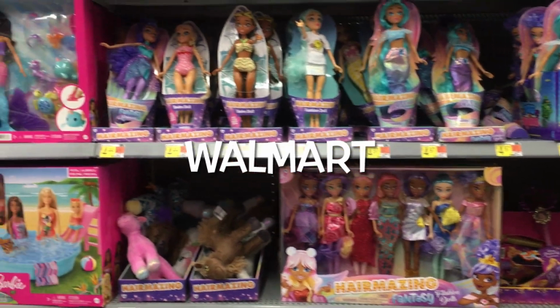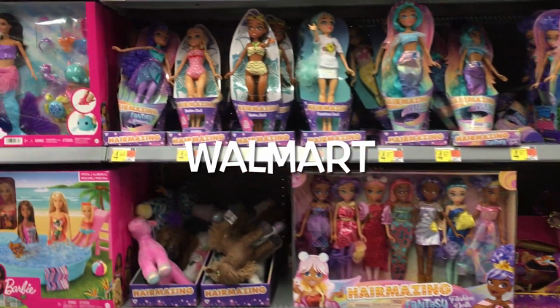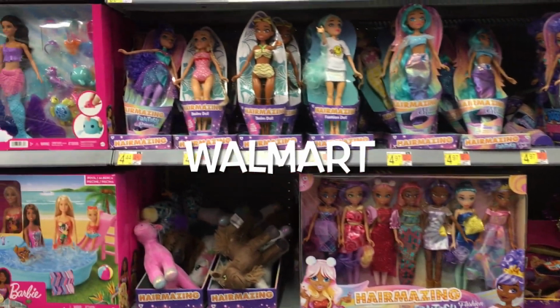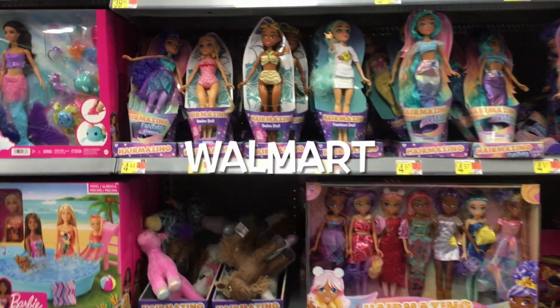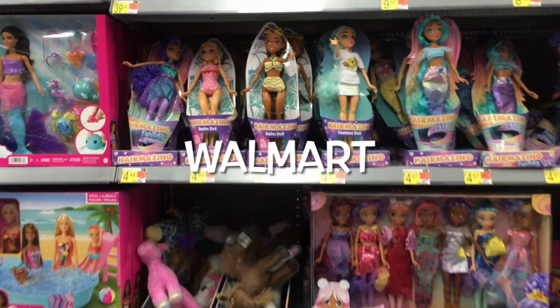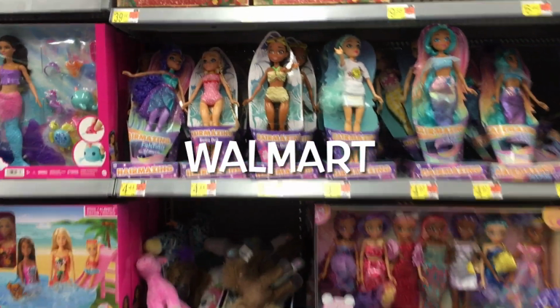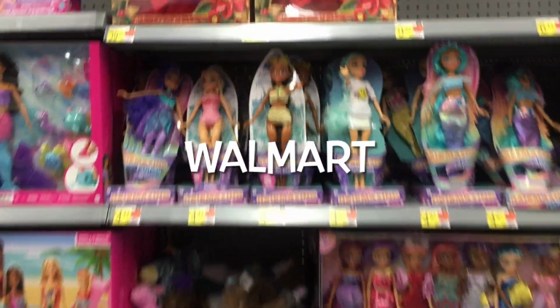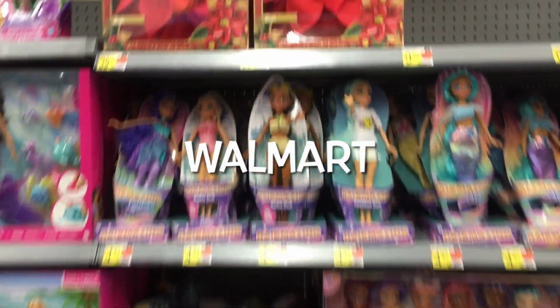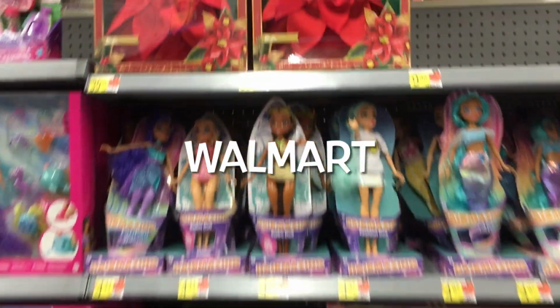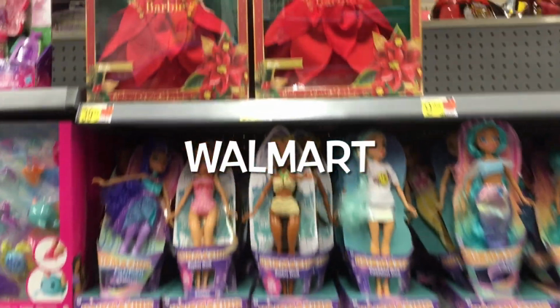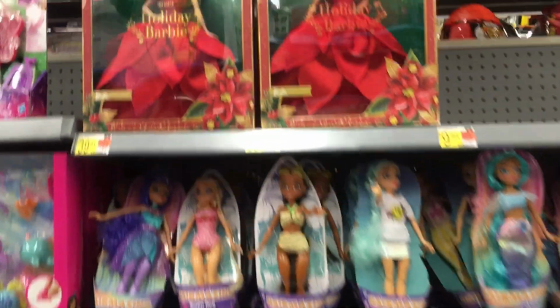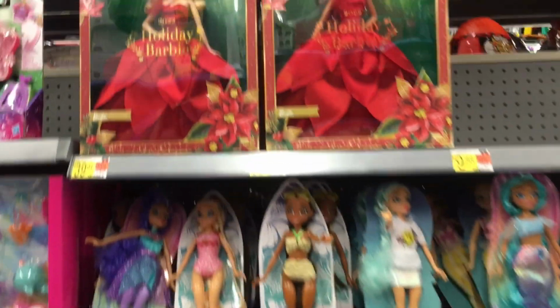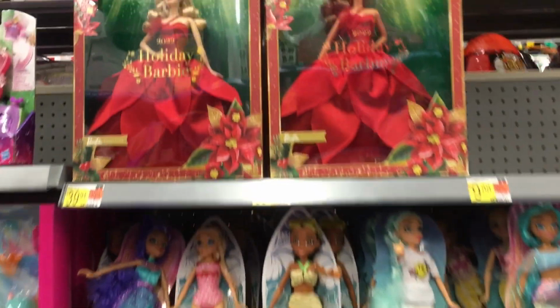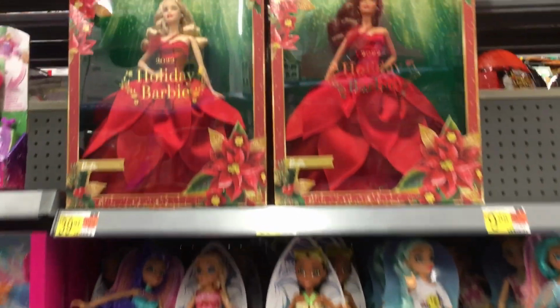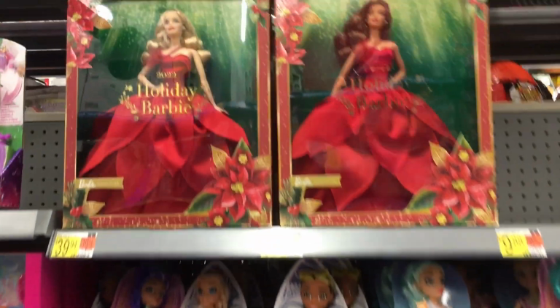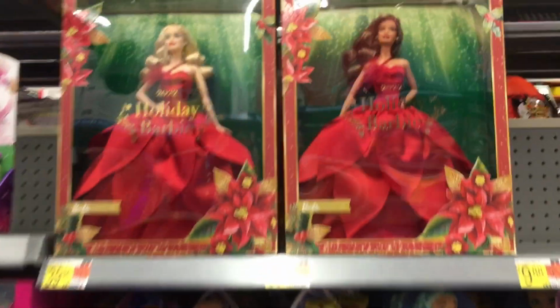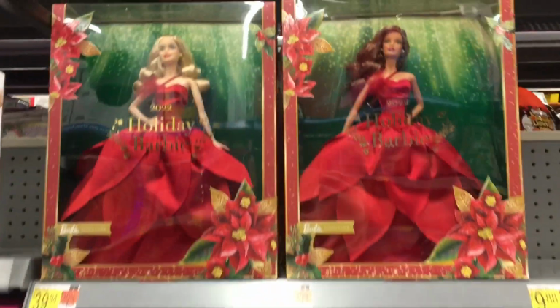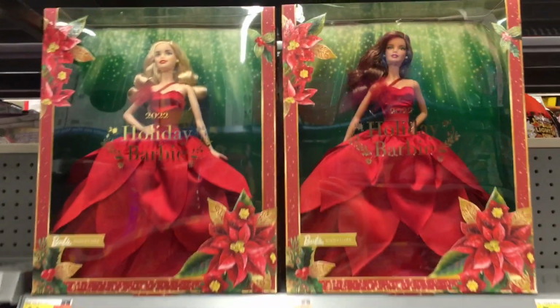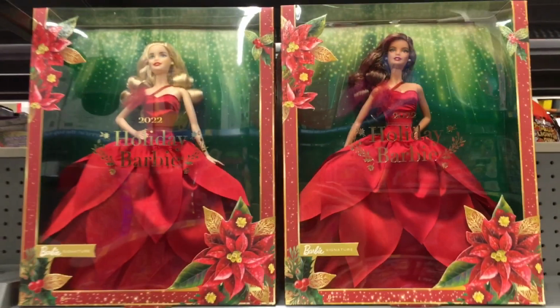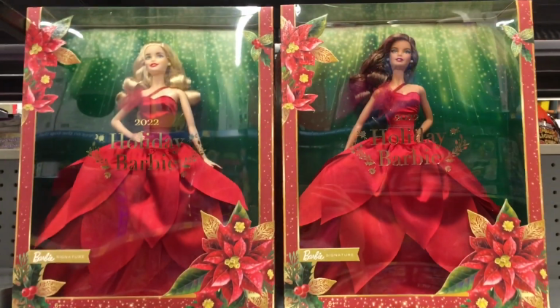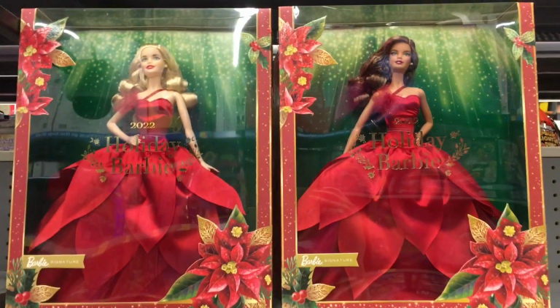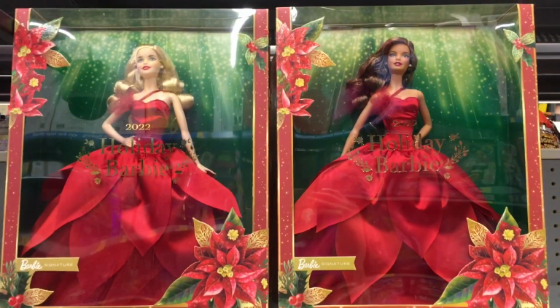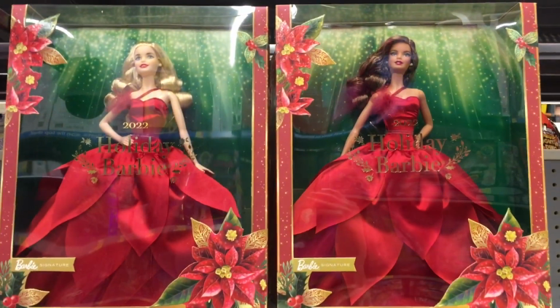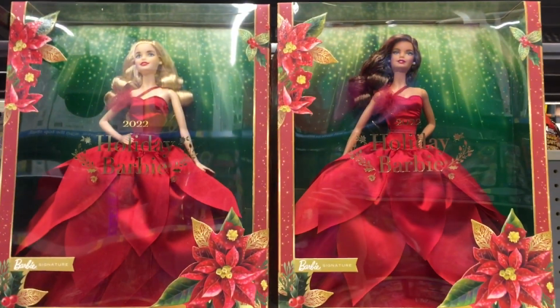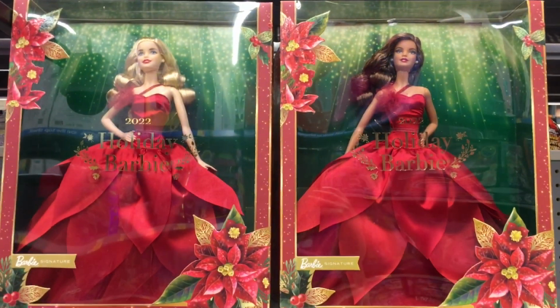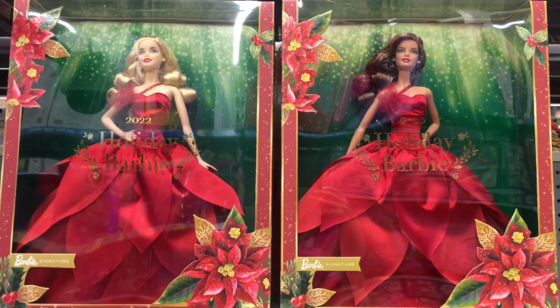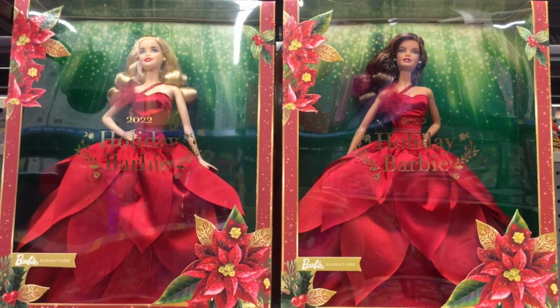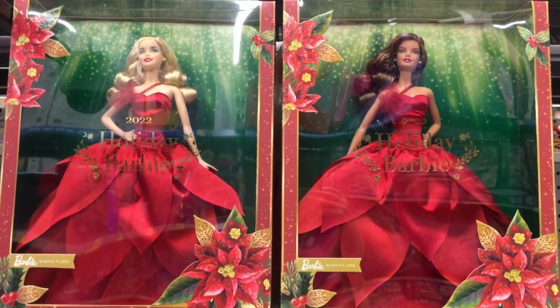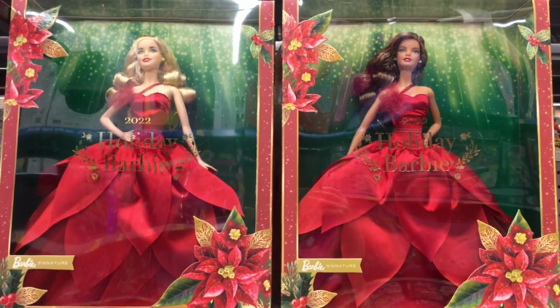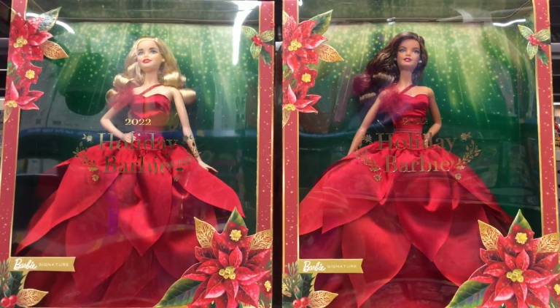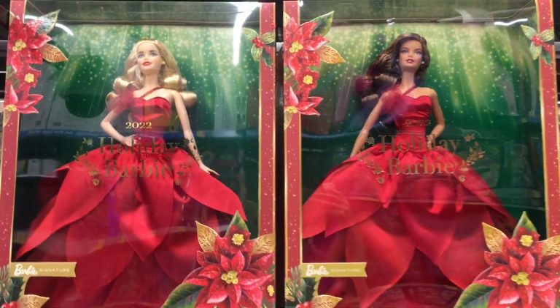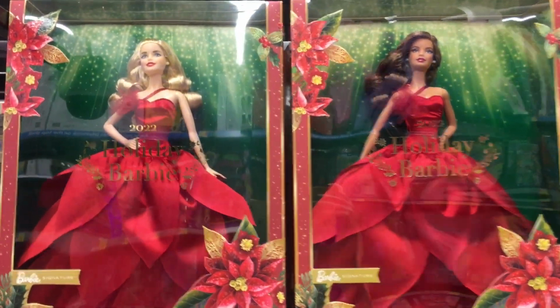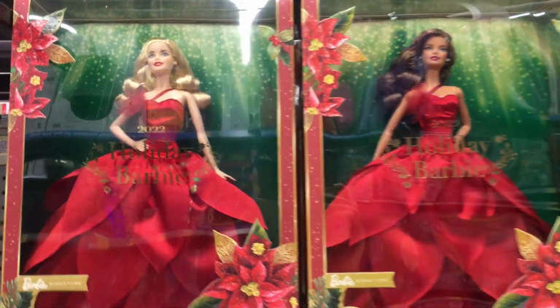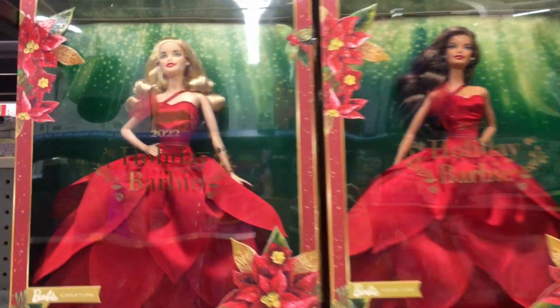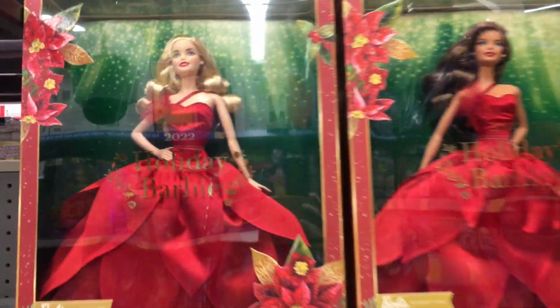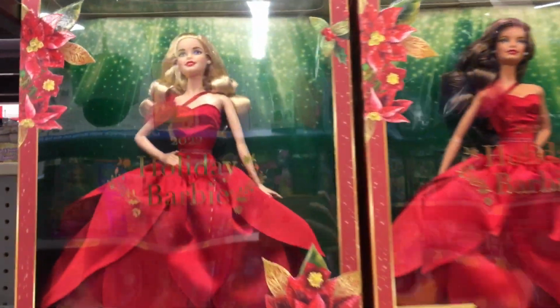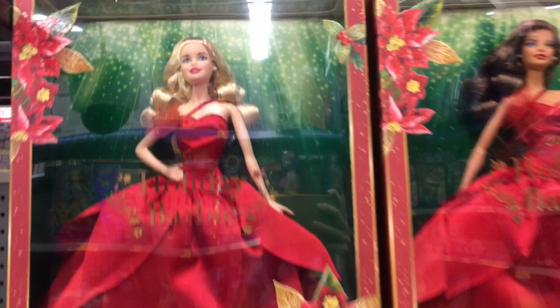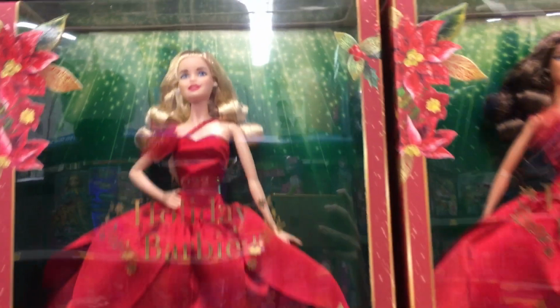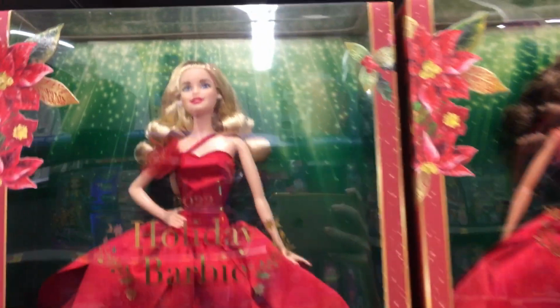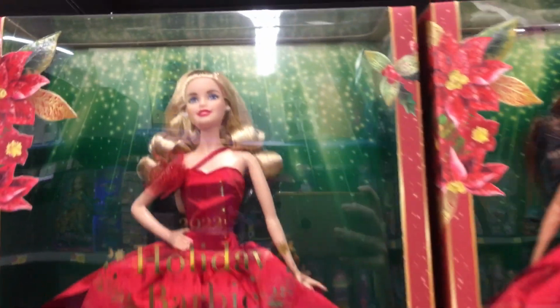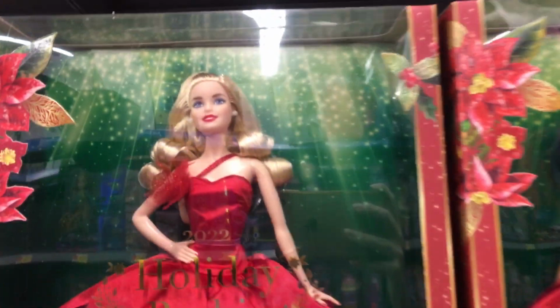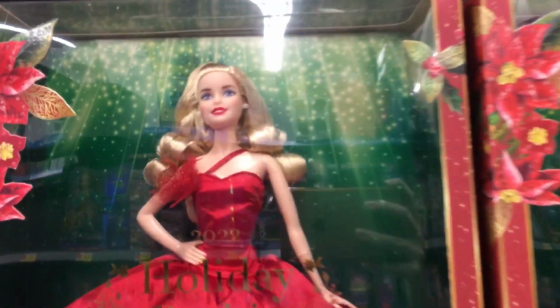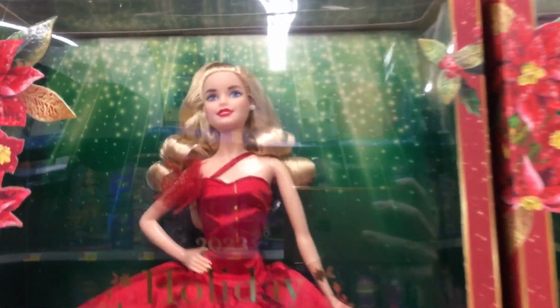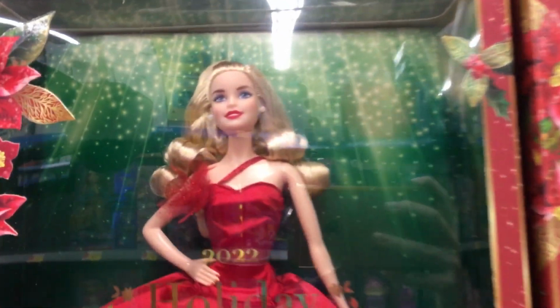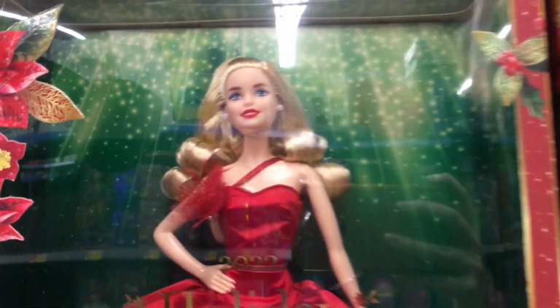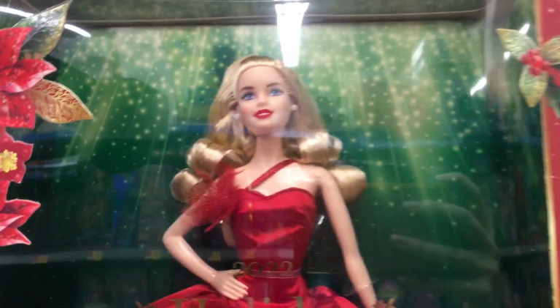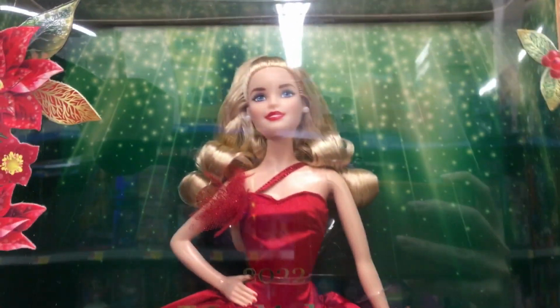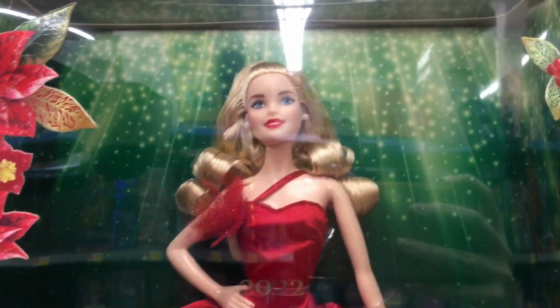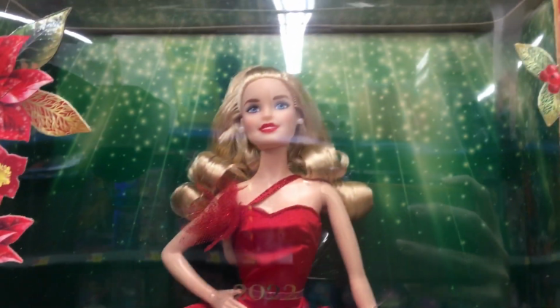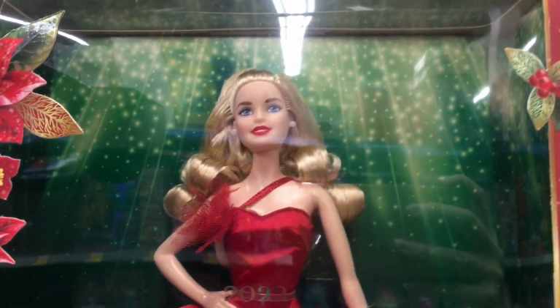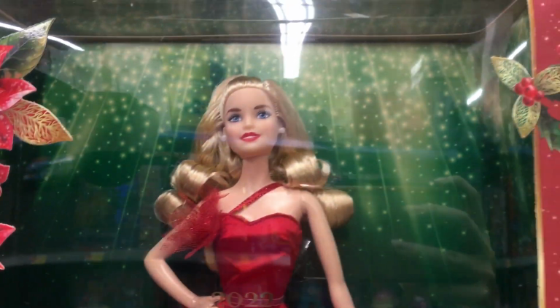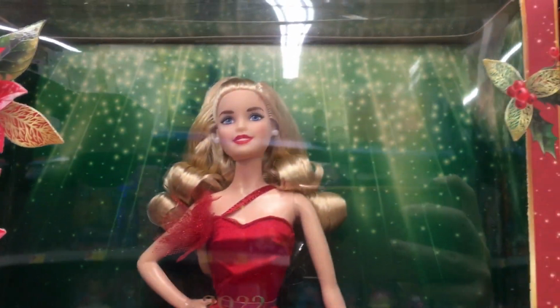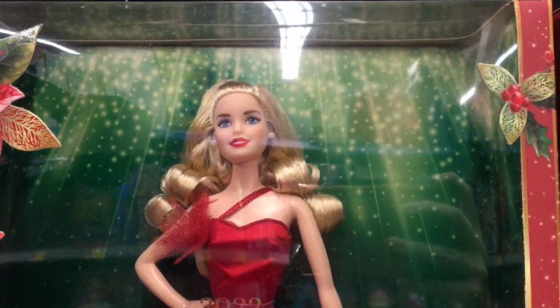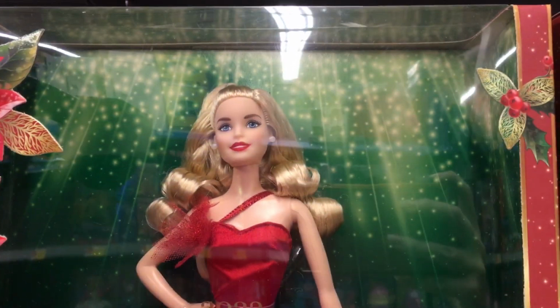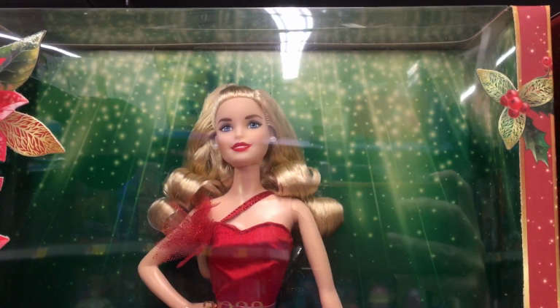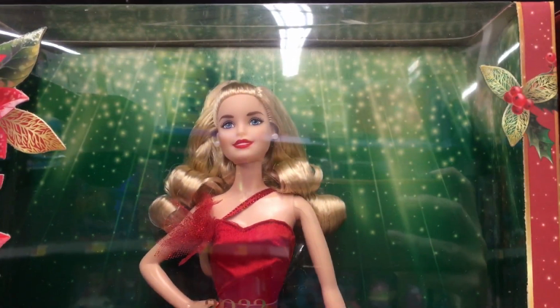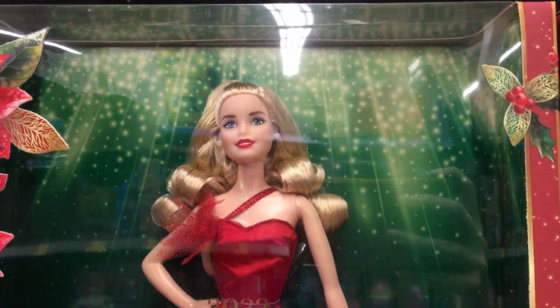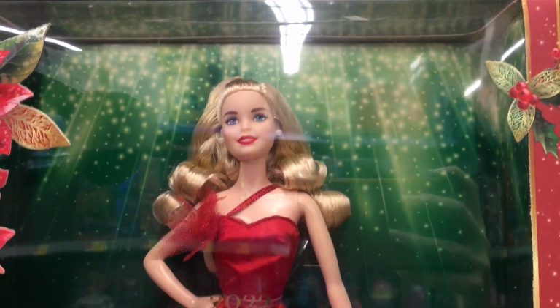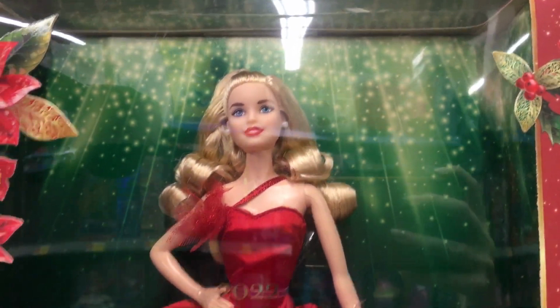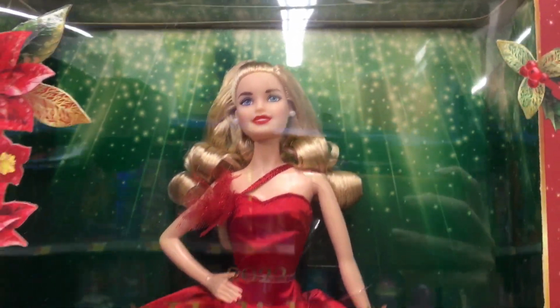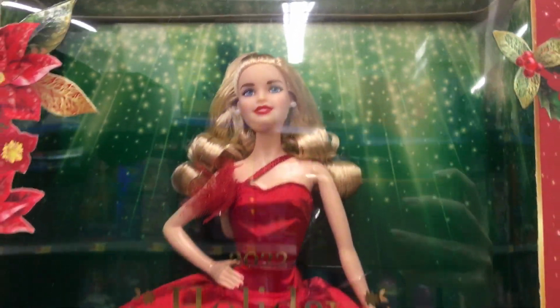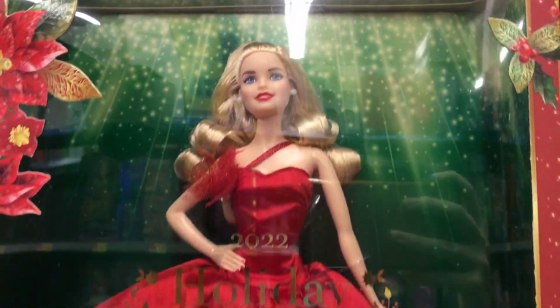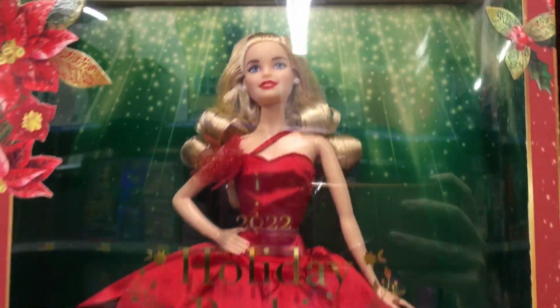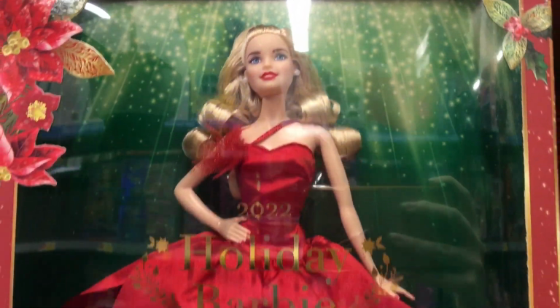Hi everyone and welcome to another one of my weekly toy hunts. I'm currently at Walmart and they have some of the new holiday Barbie dolls for 2022.